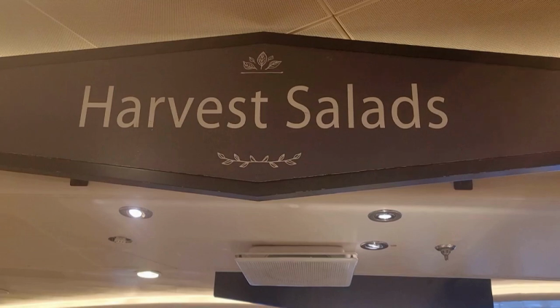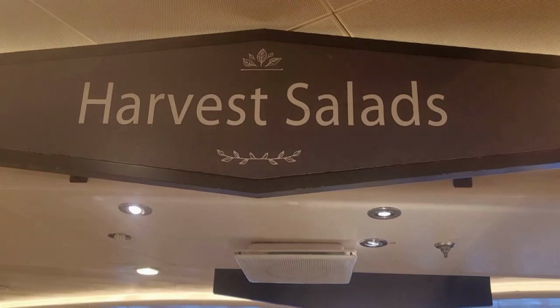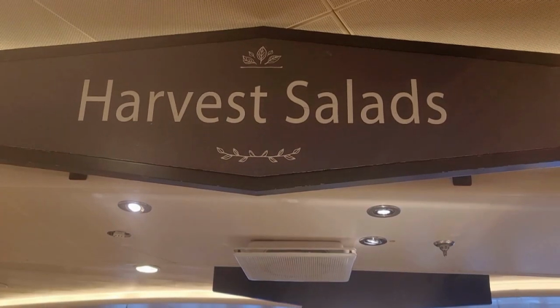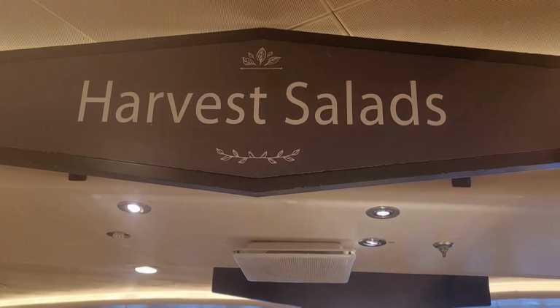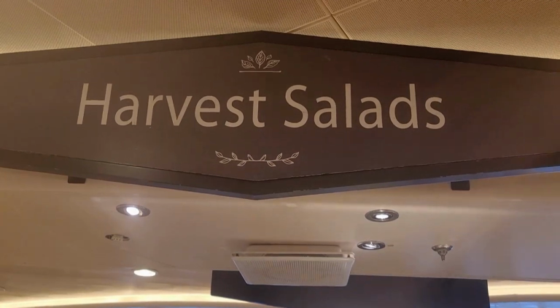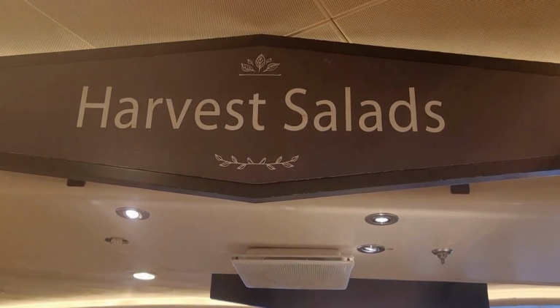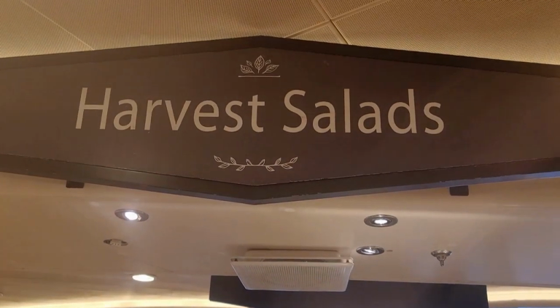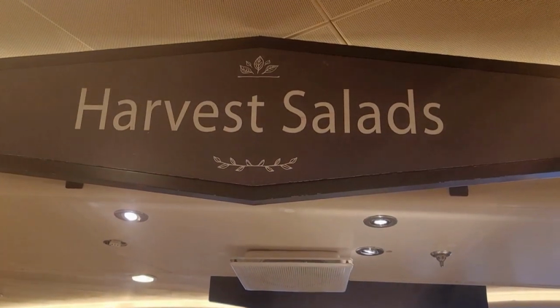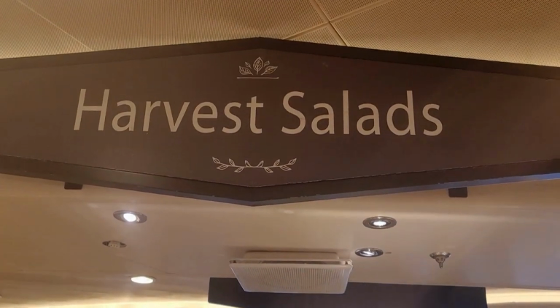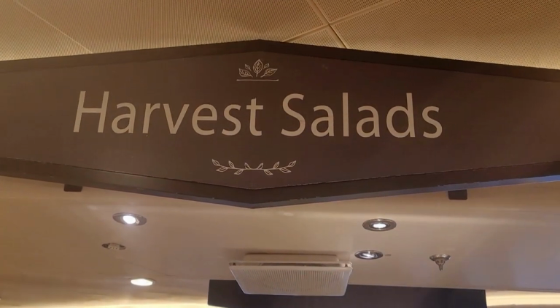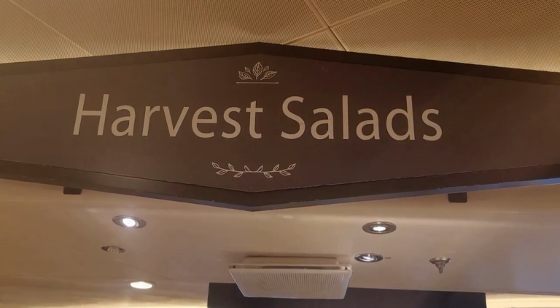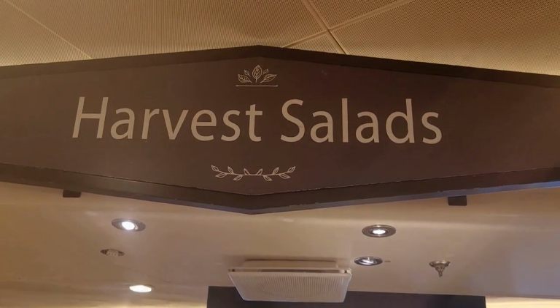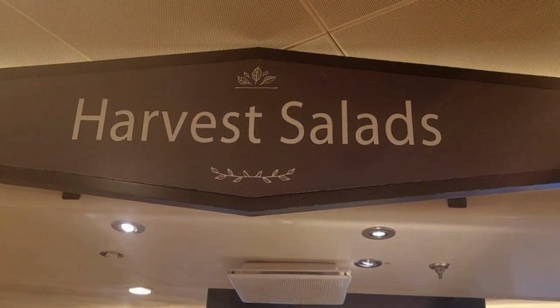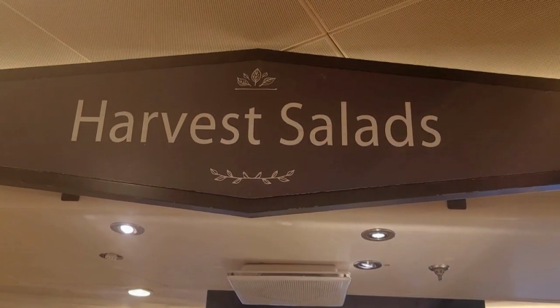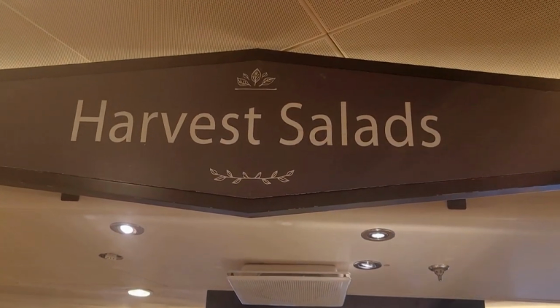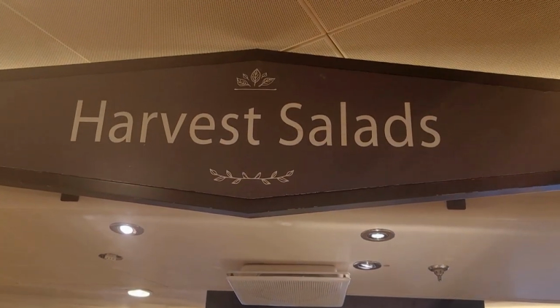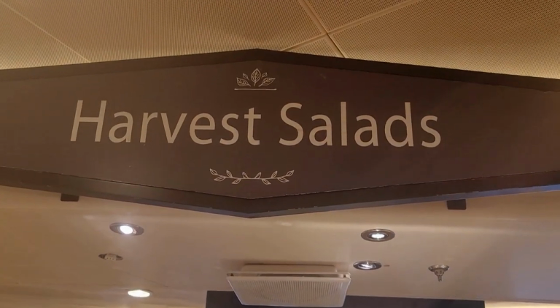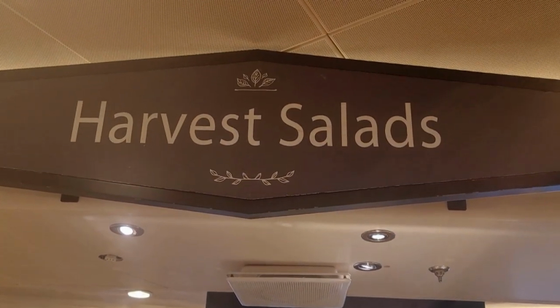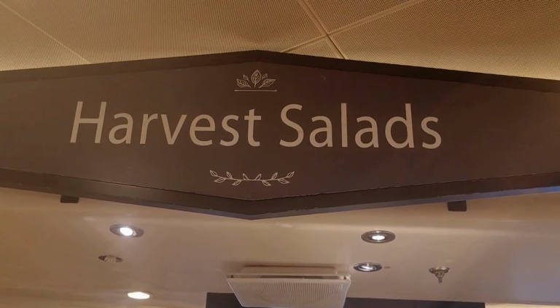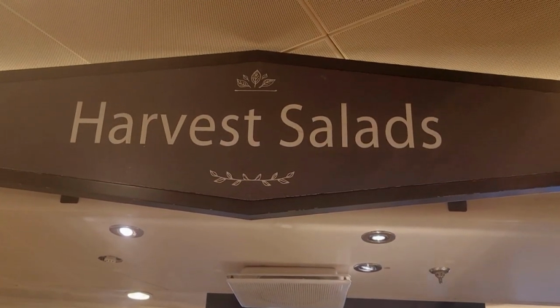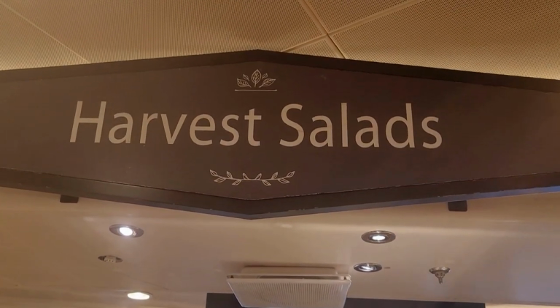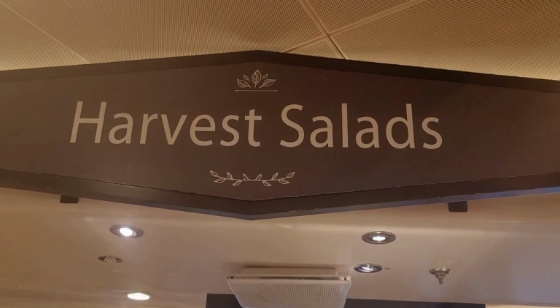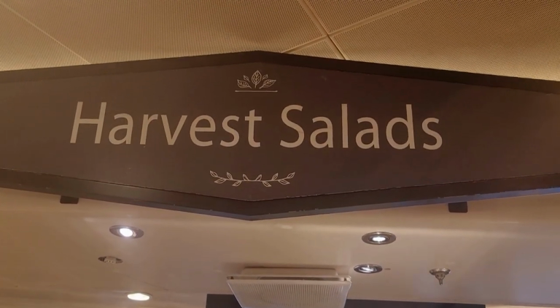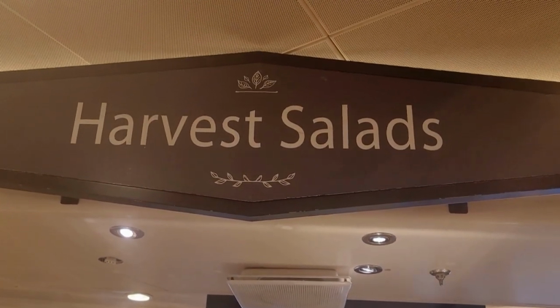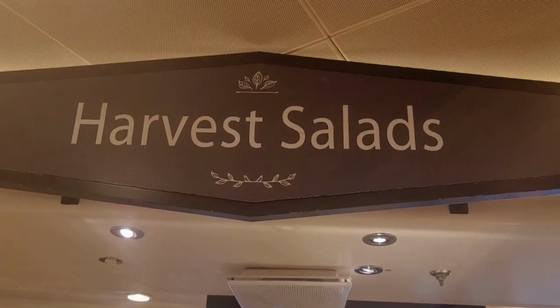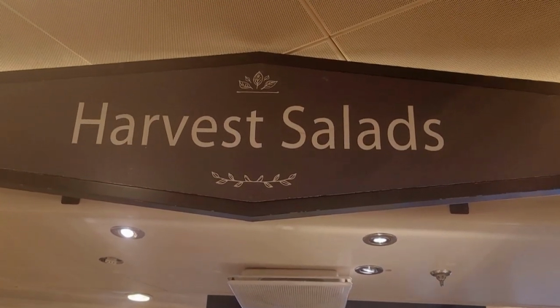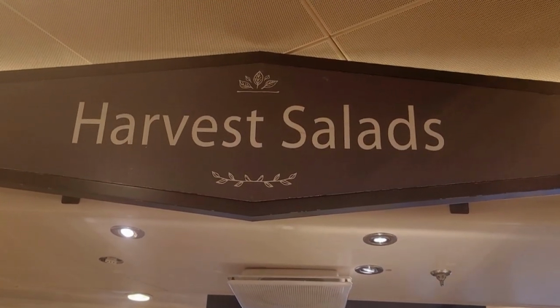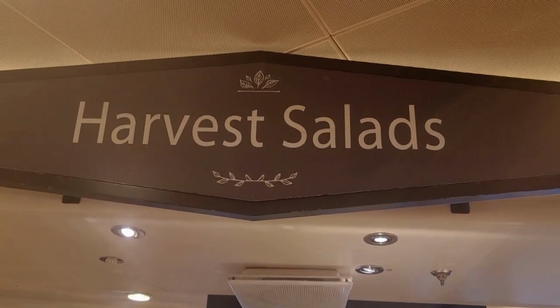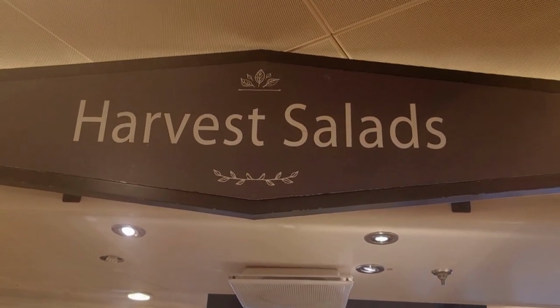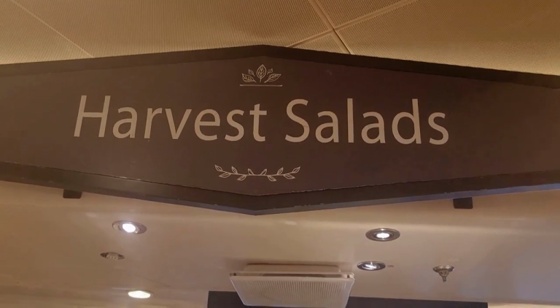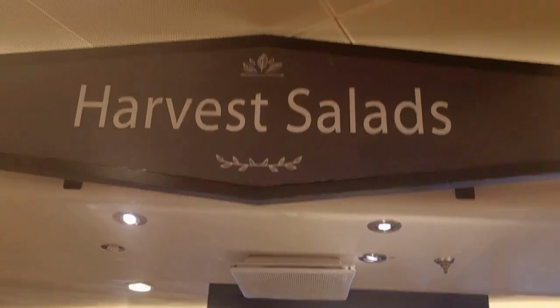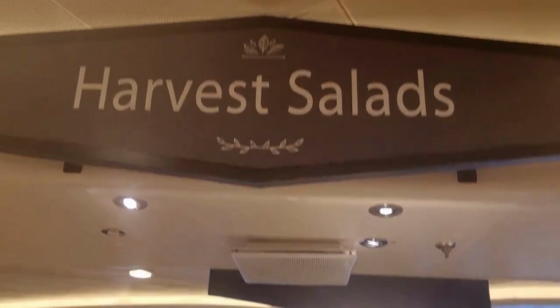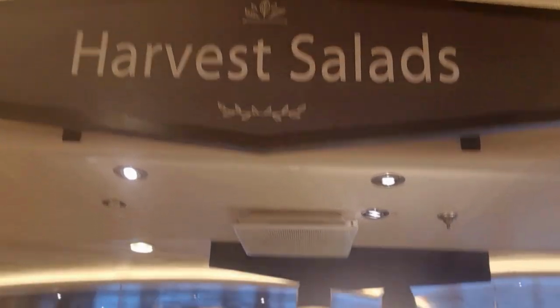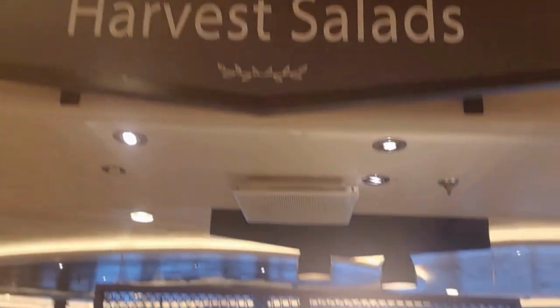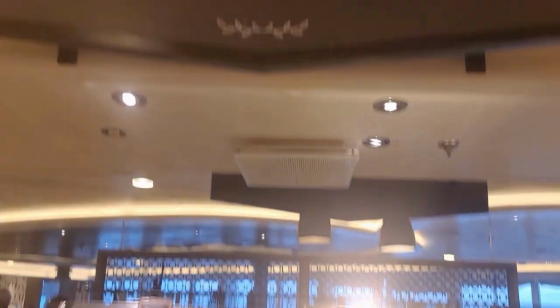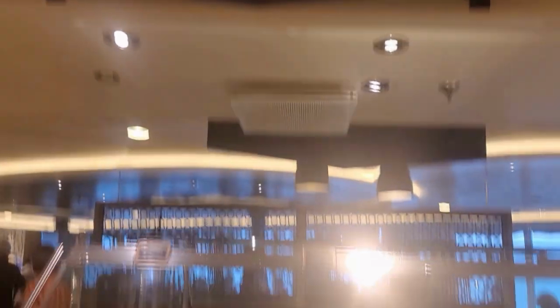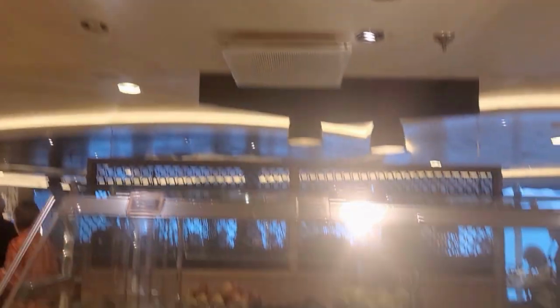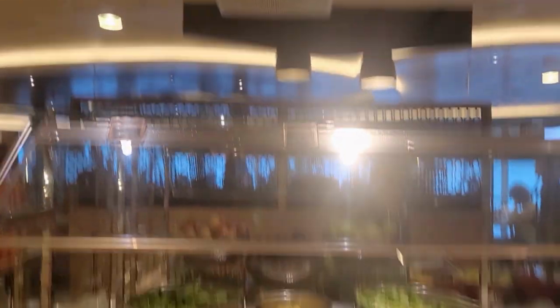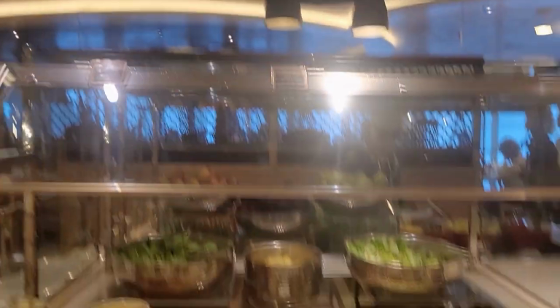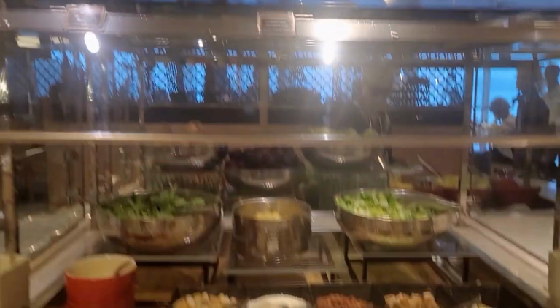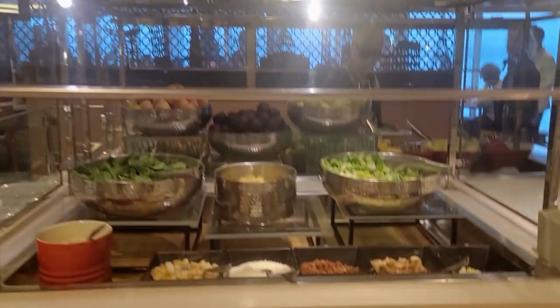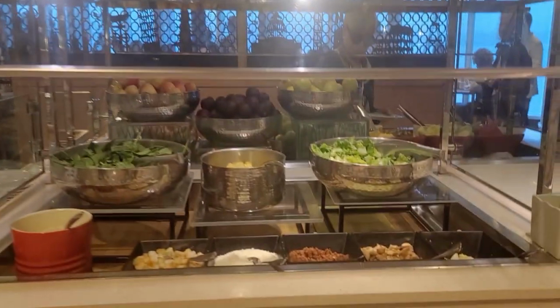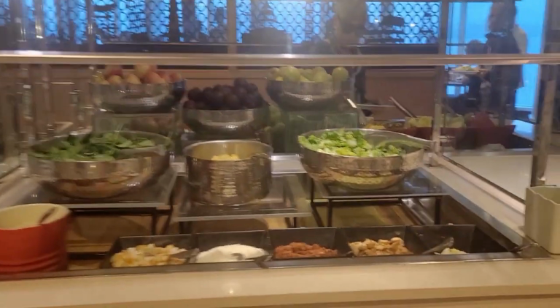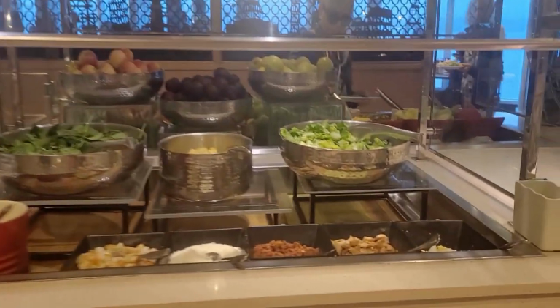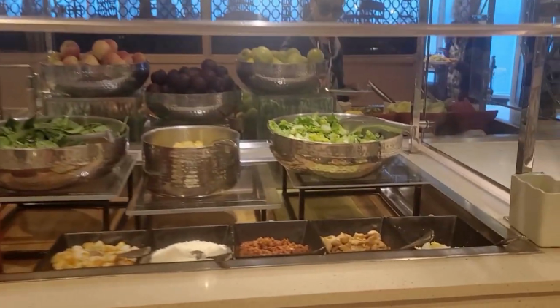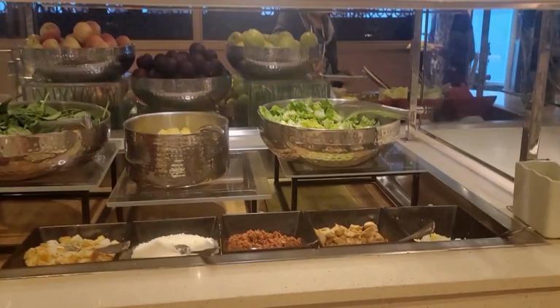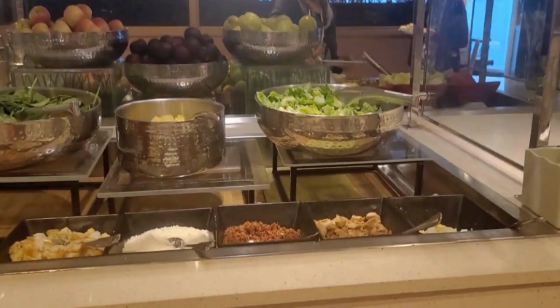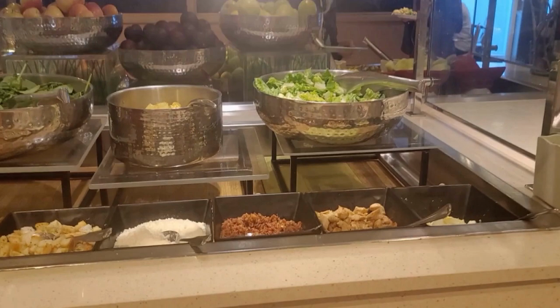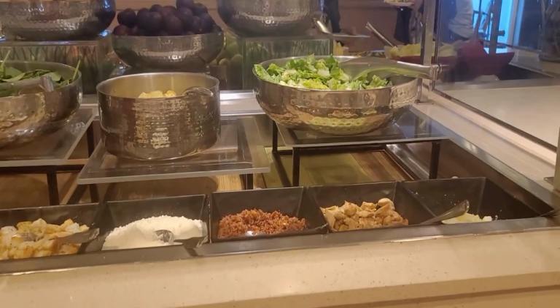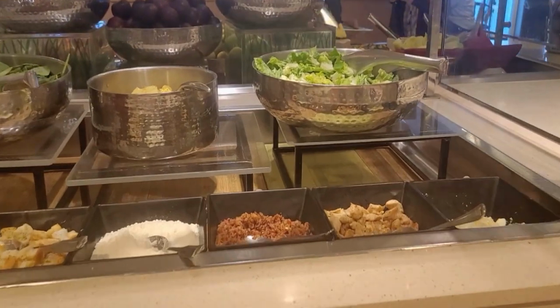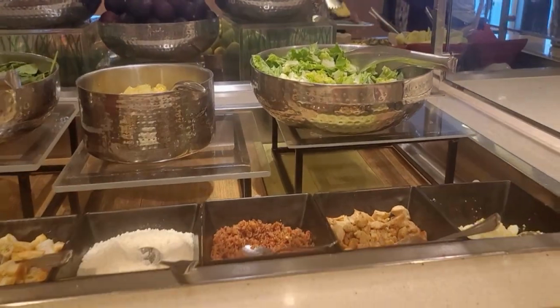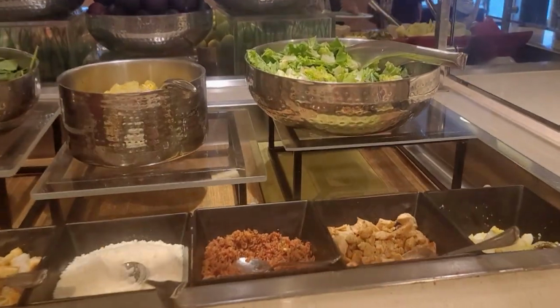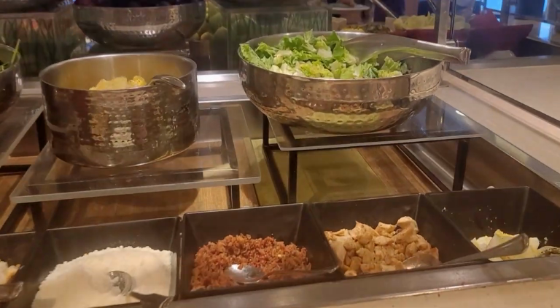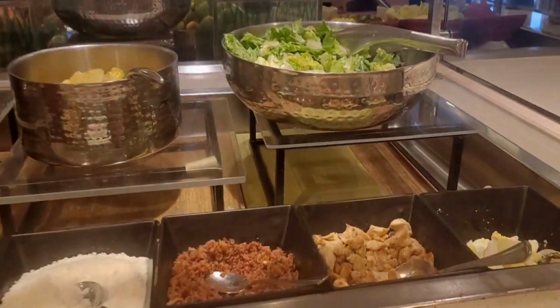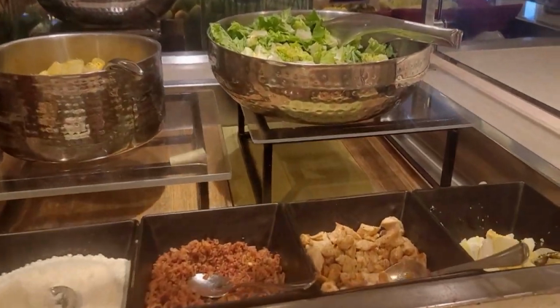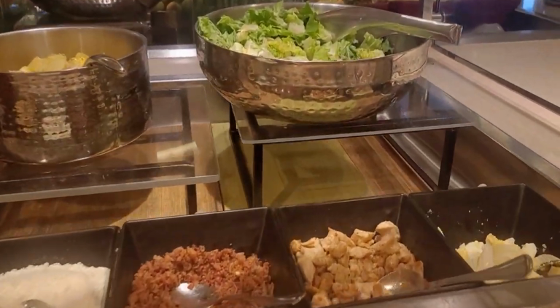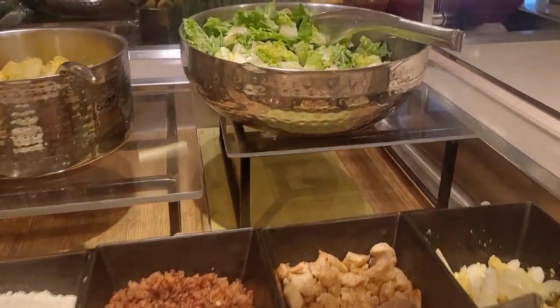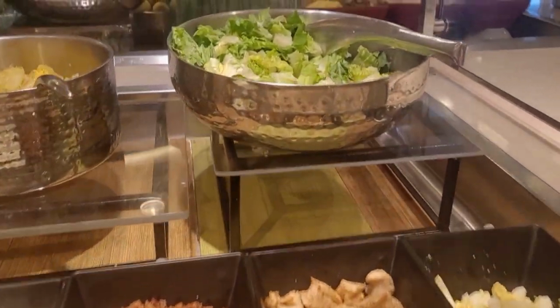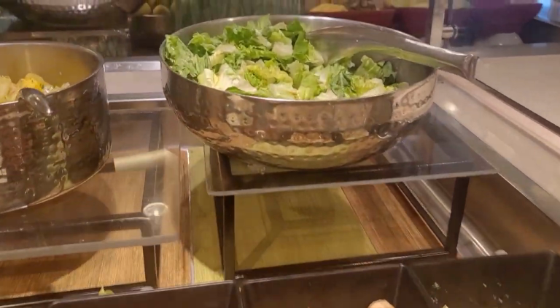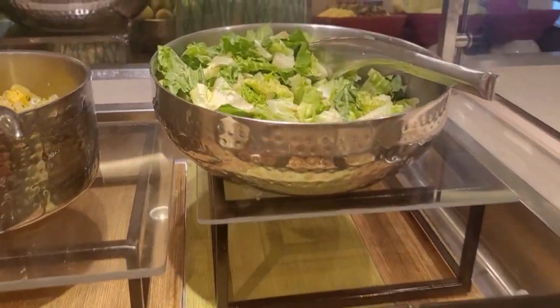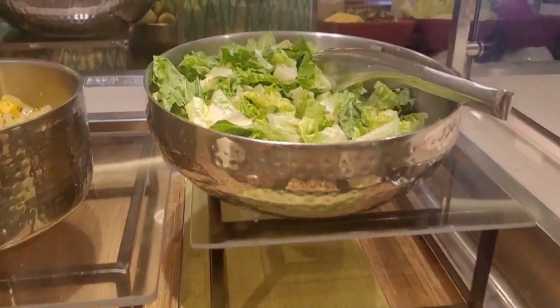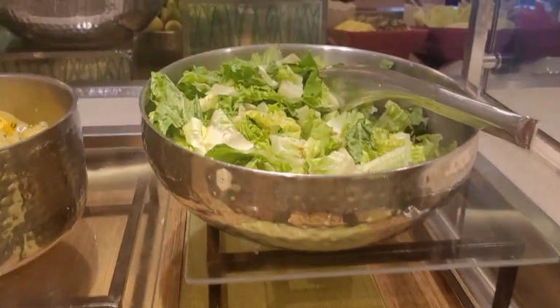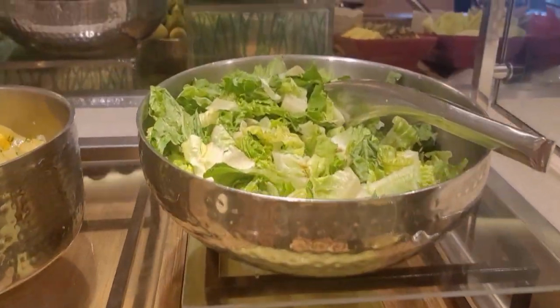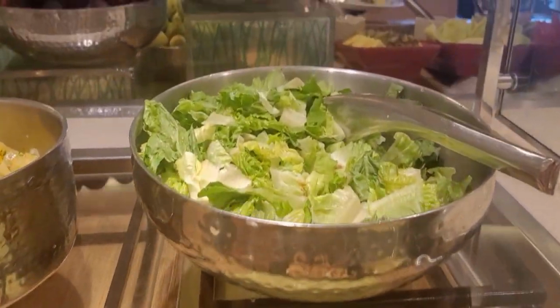Hello everyone, today I am going to show you what we have for daily buffet lunch at the World Fresh Marketplace on the beautiful Caribbean Princess.